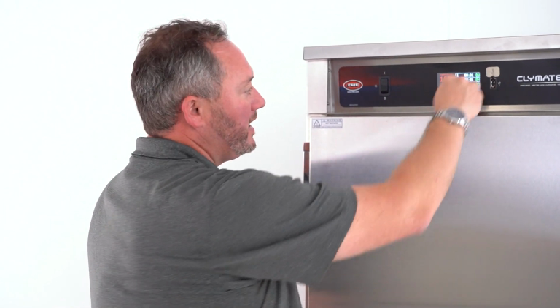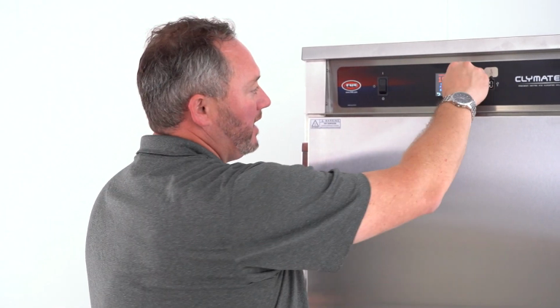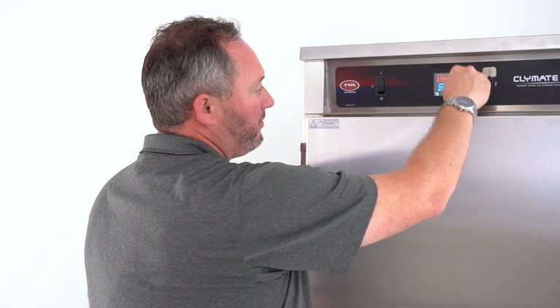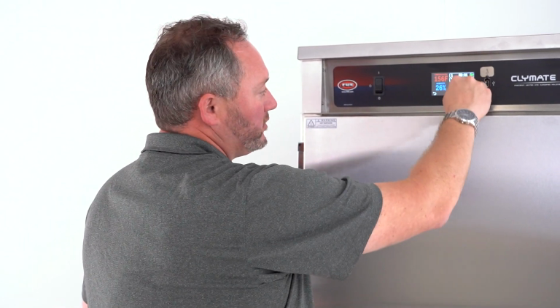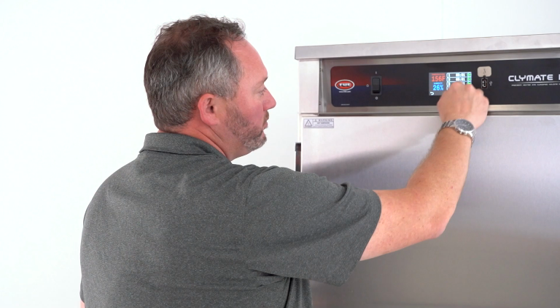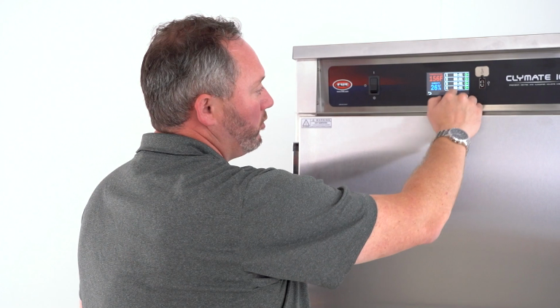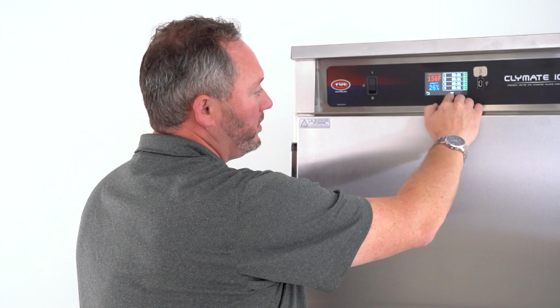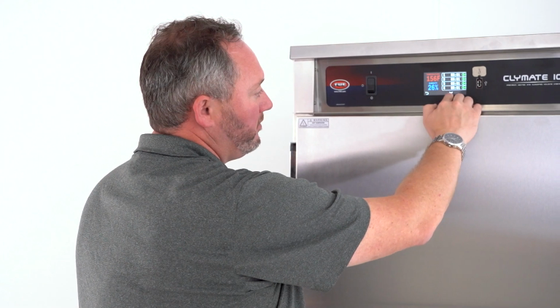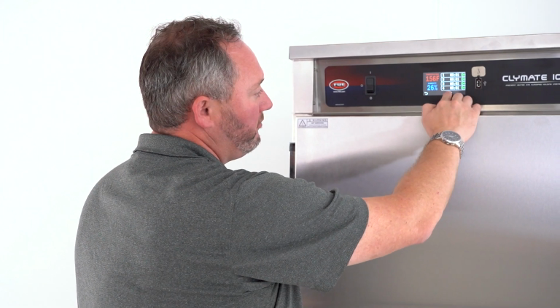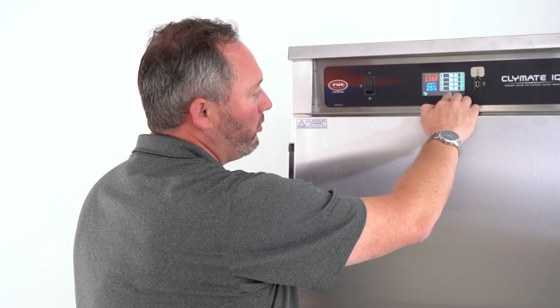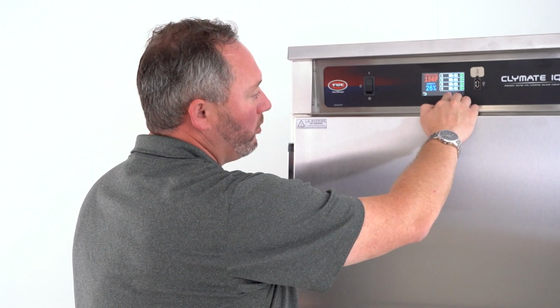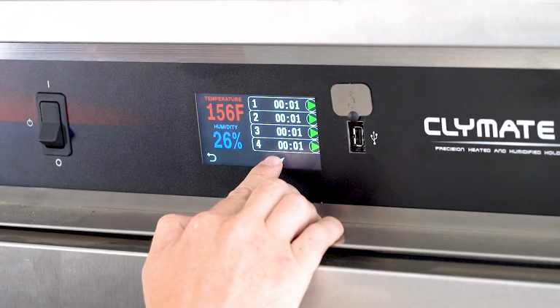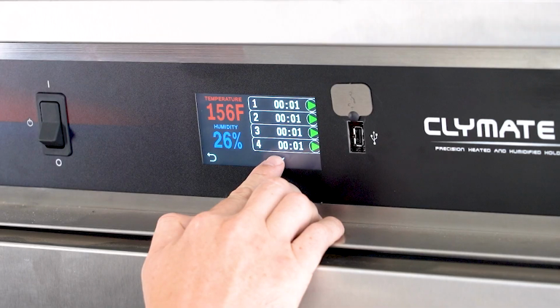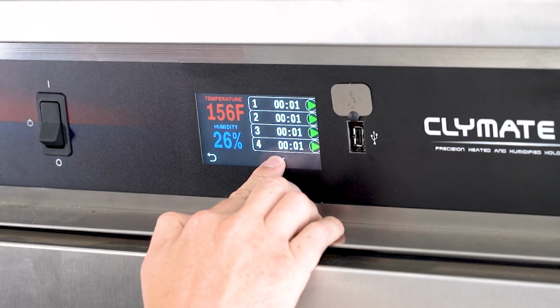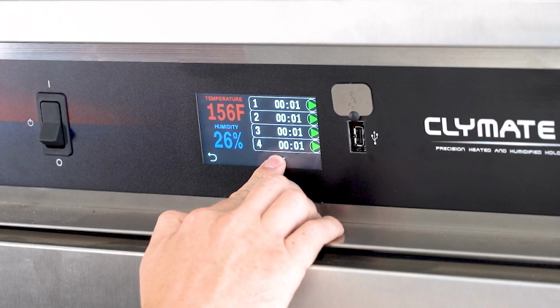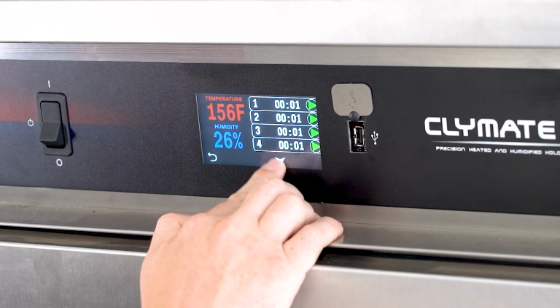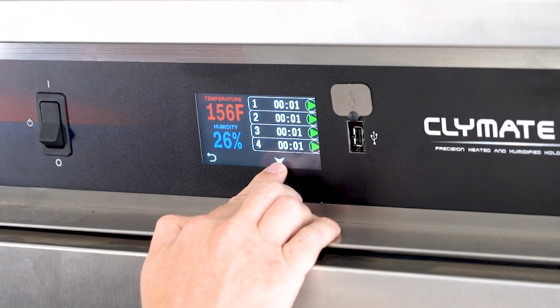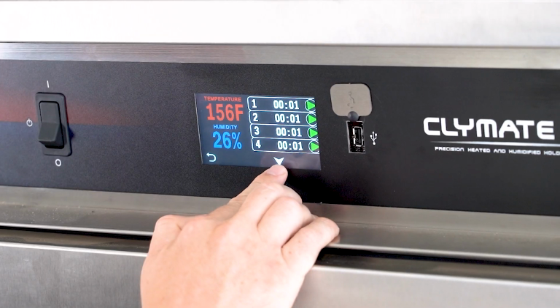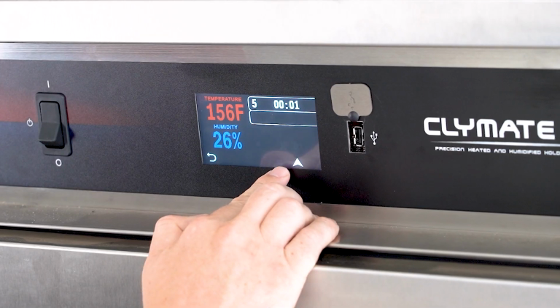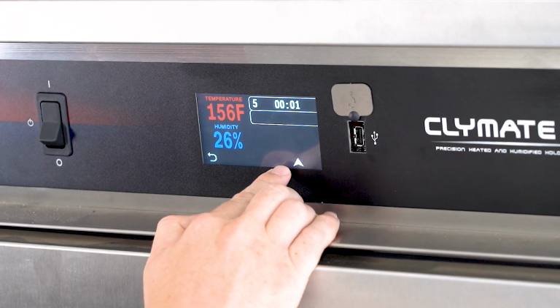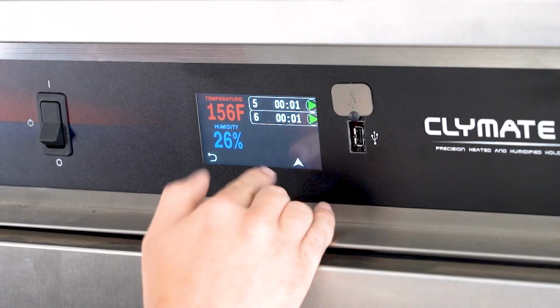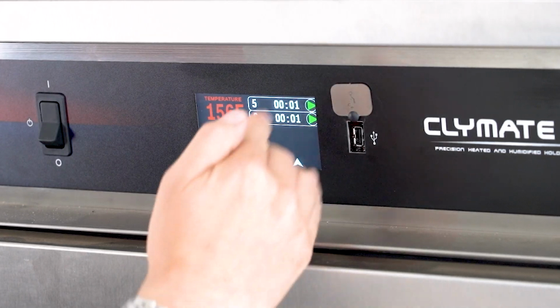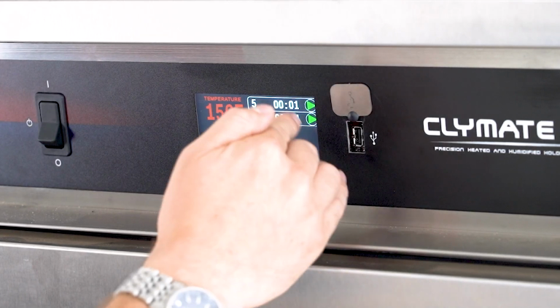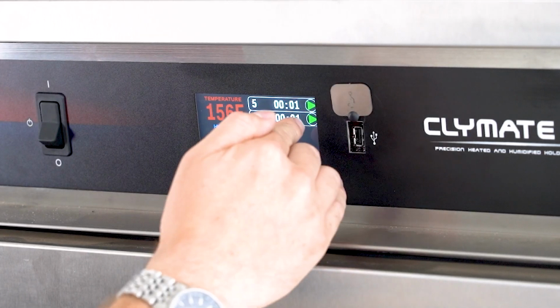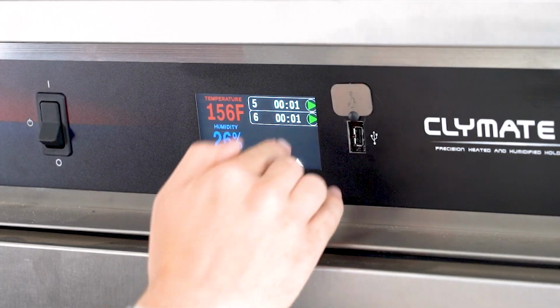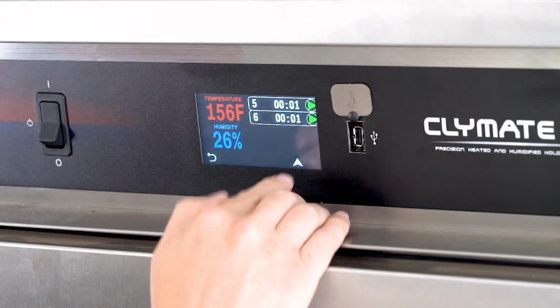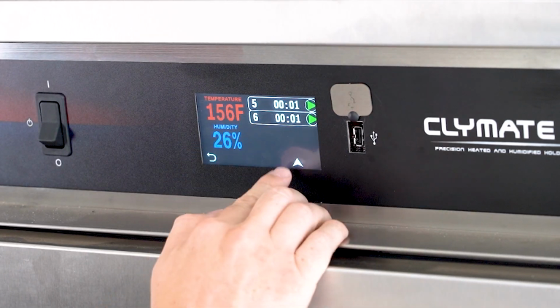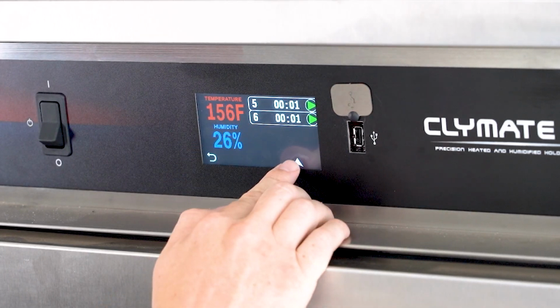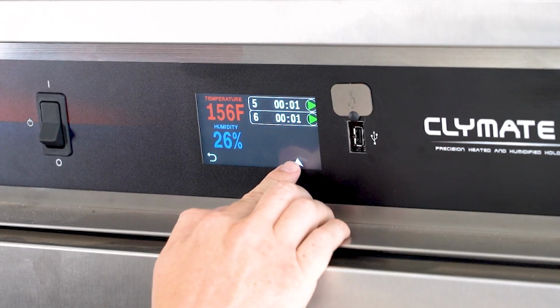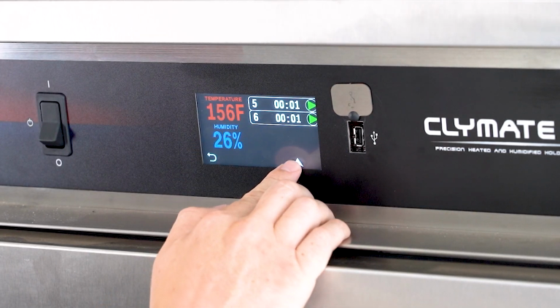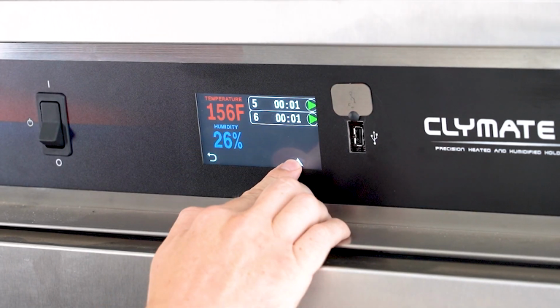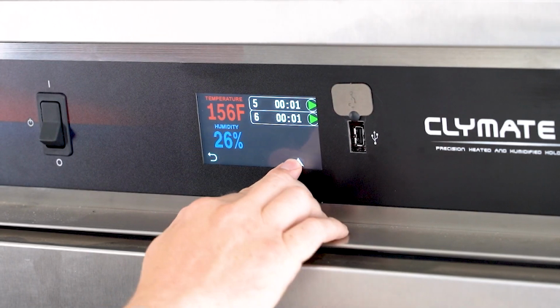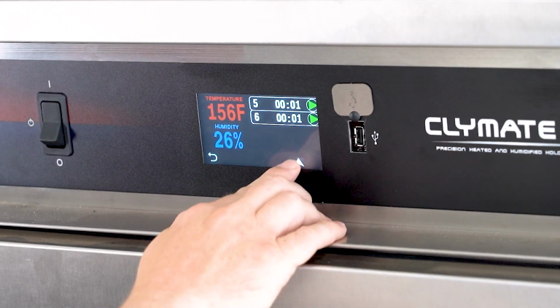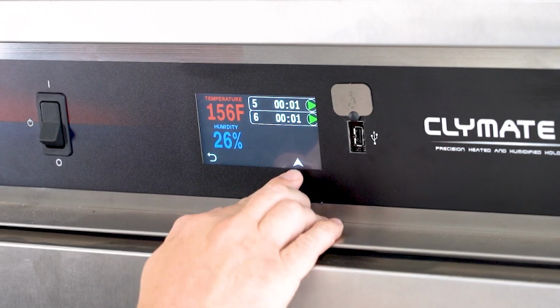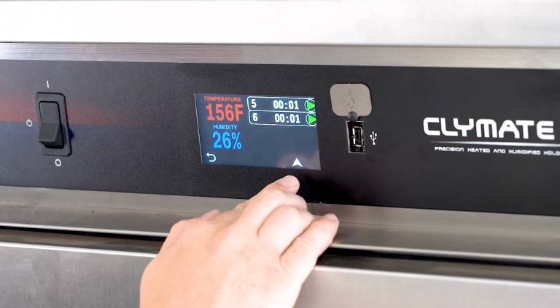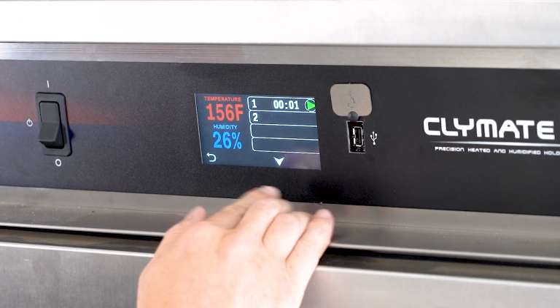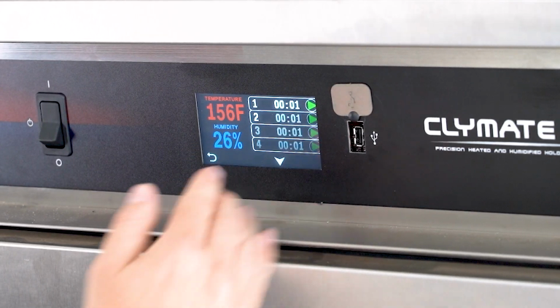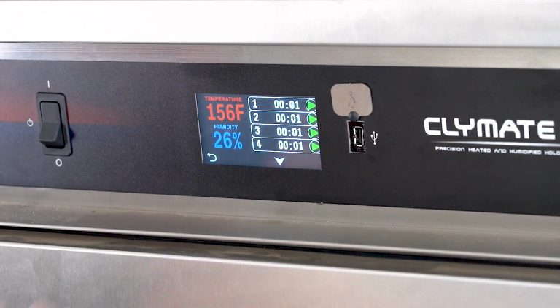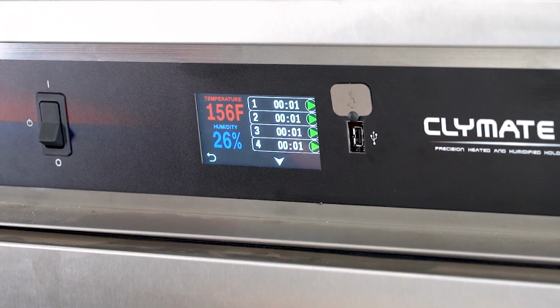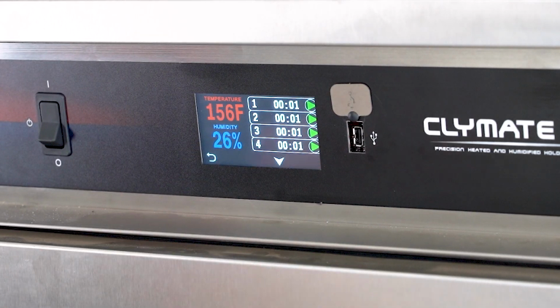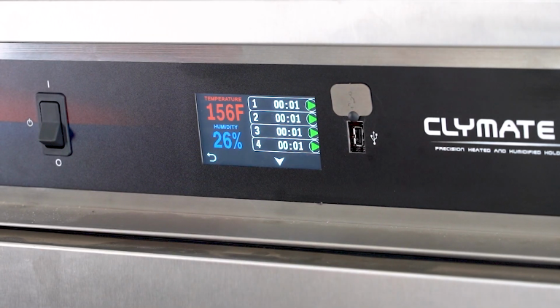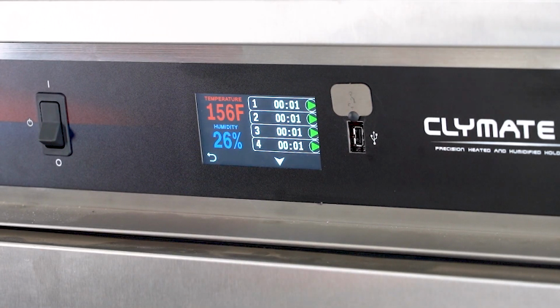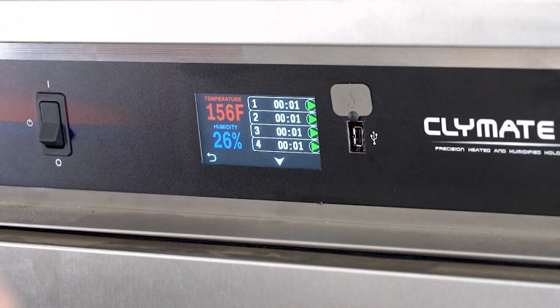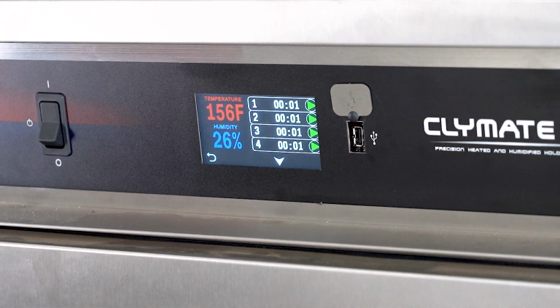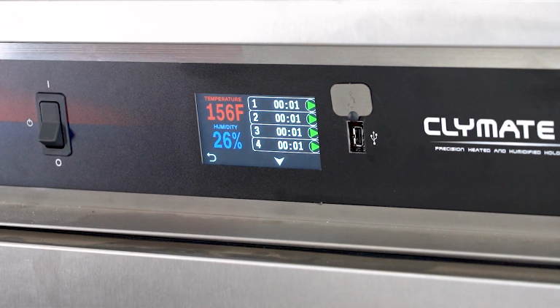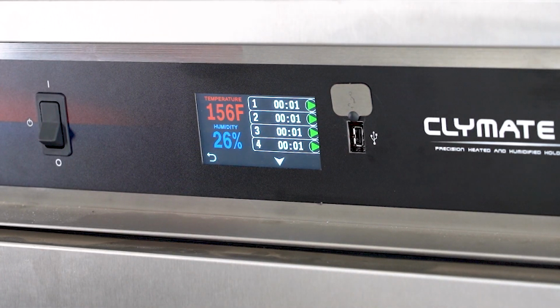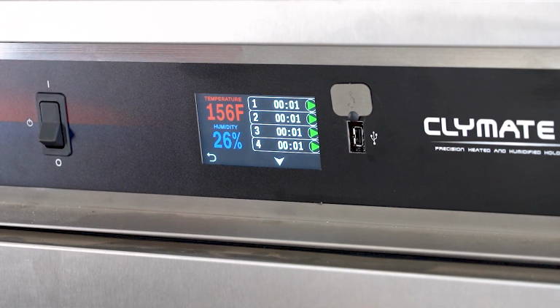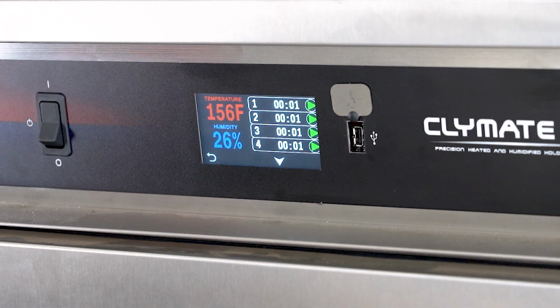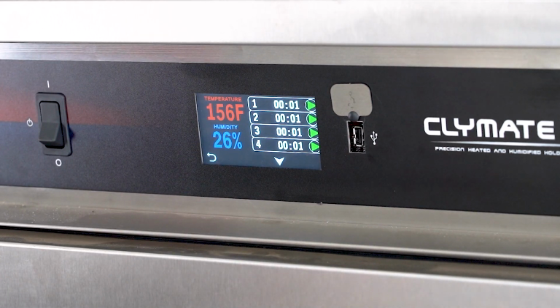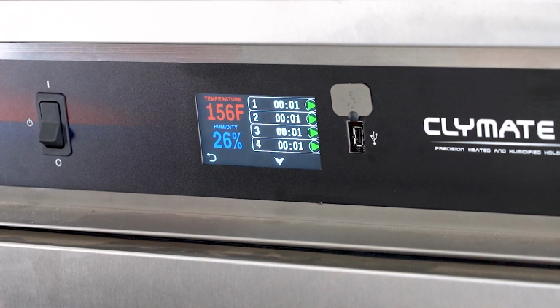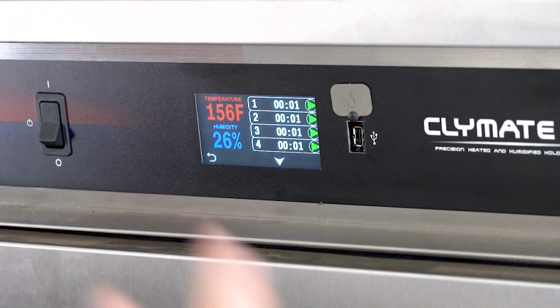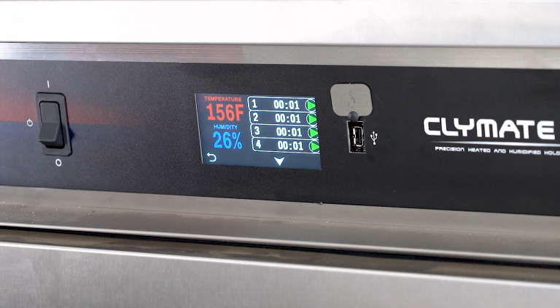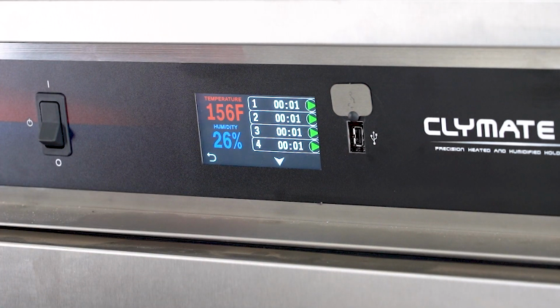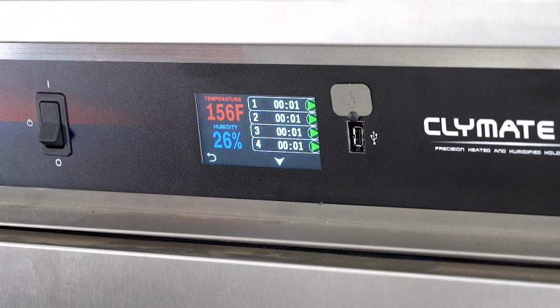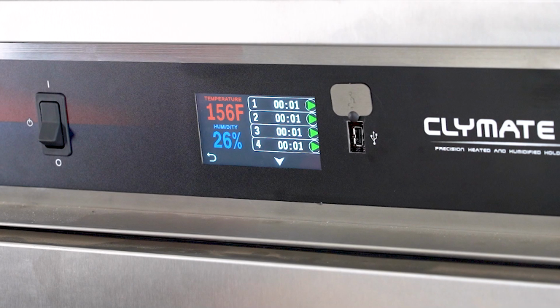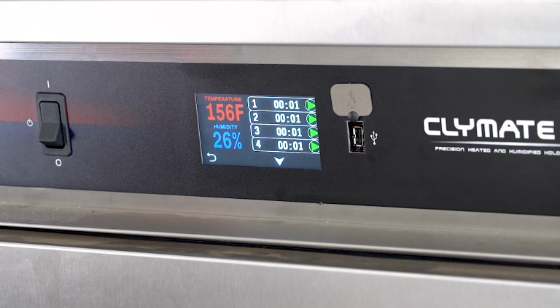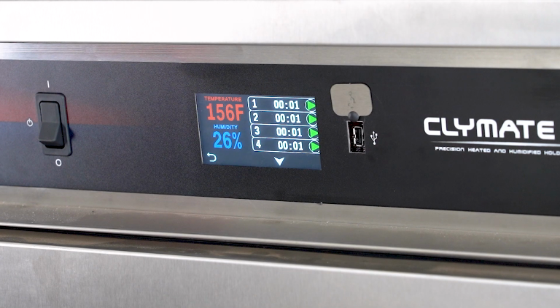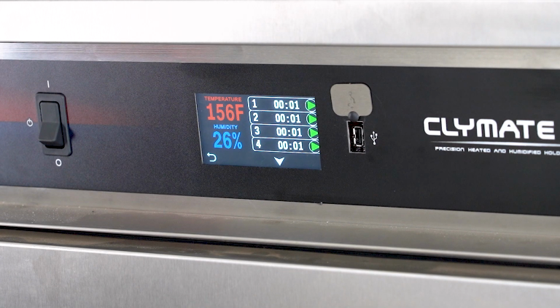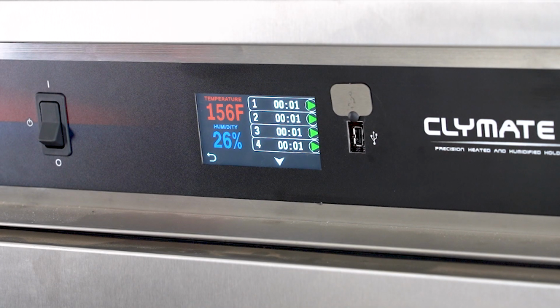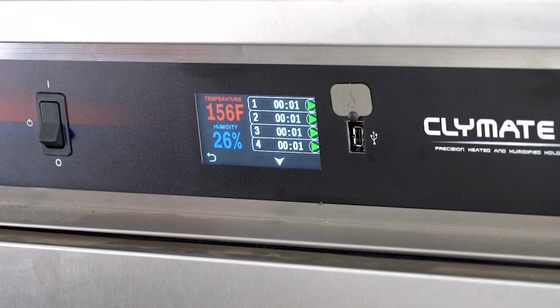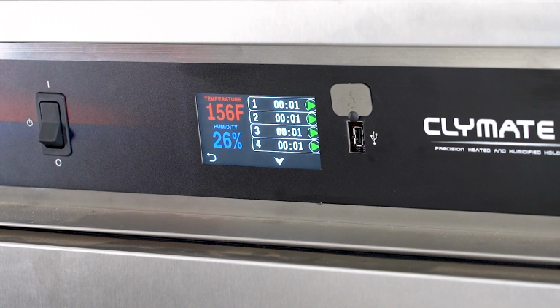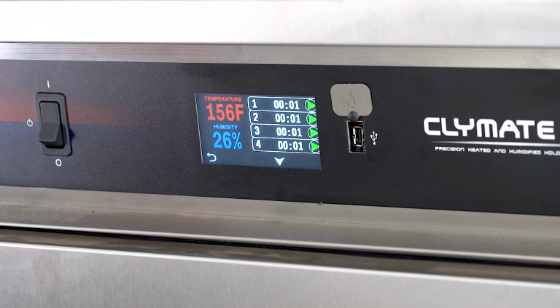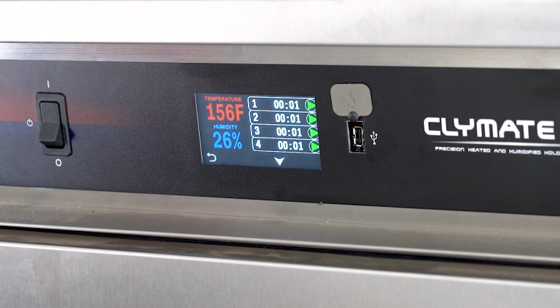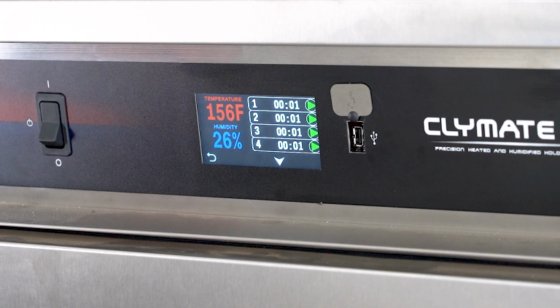If there are more than four timers, you're going to see those on a secondary screen, and if you had 12 there would just be one more screen beyond that.